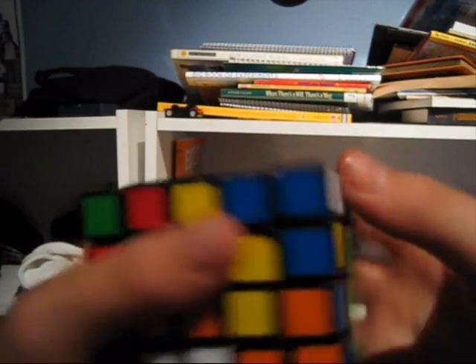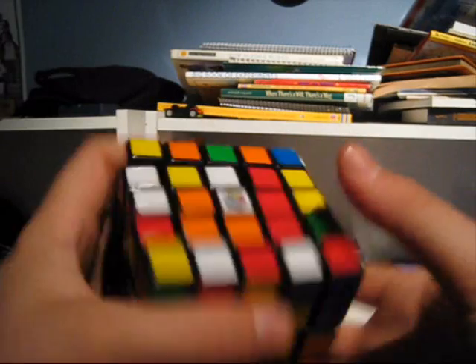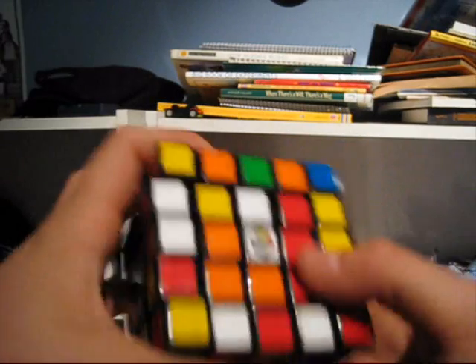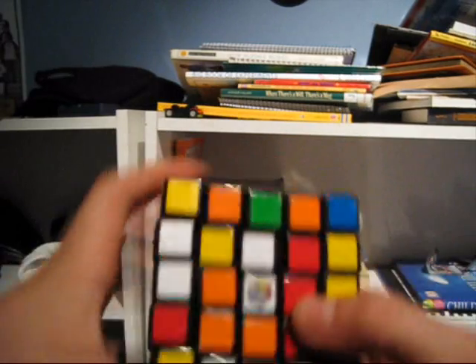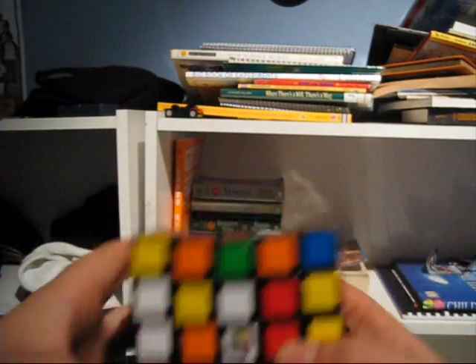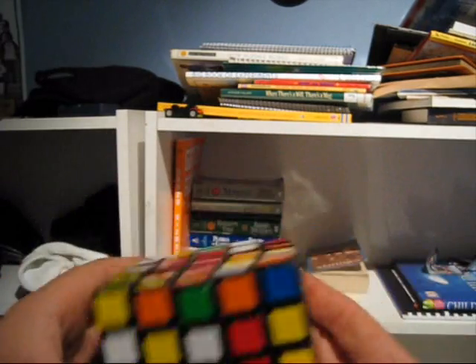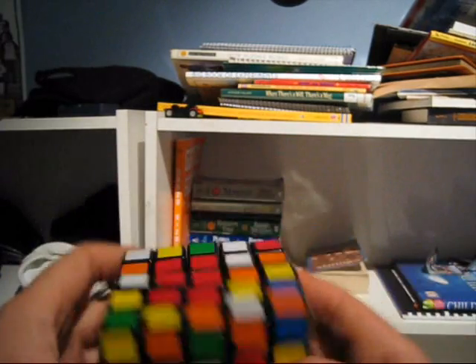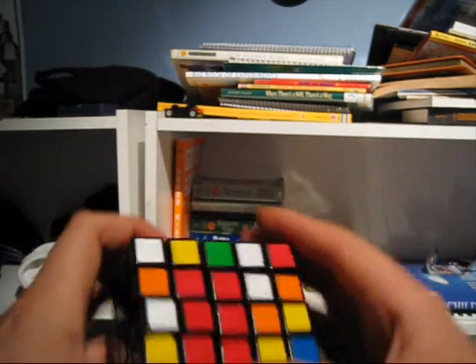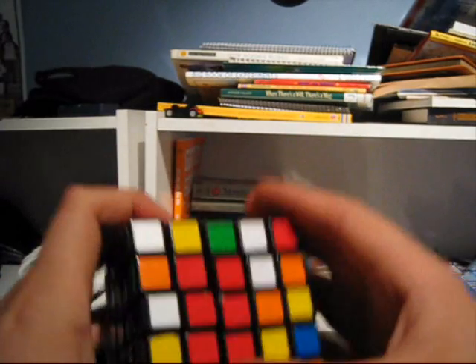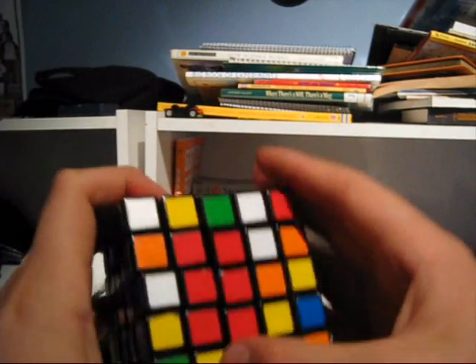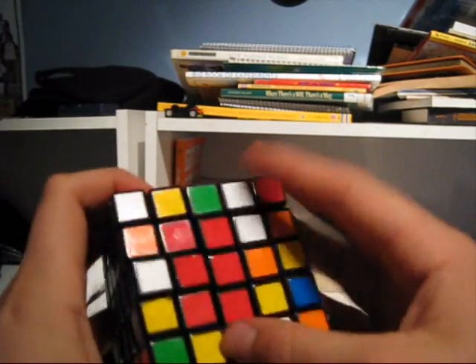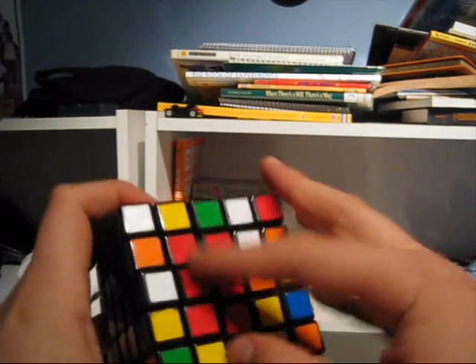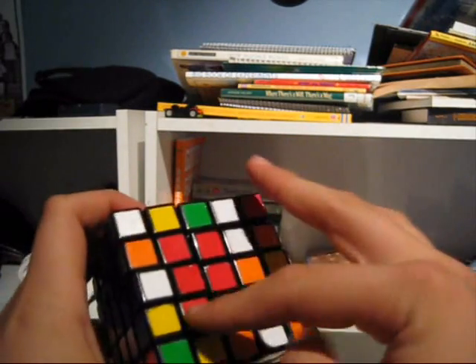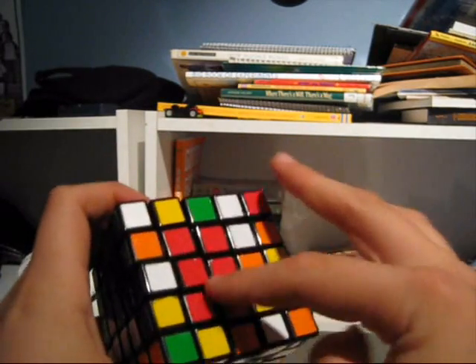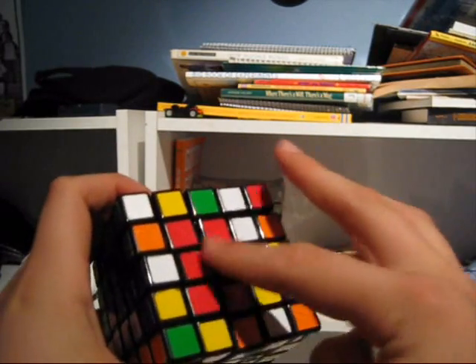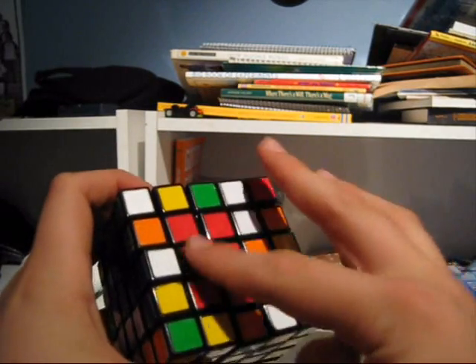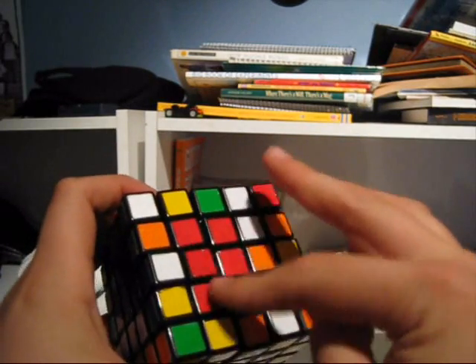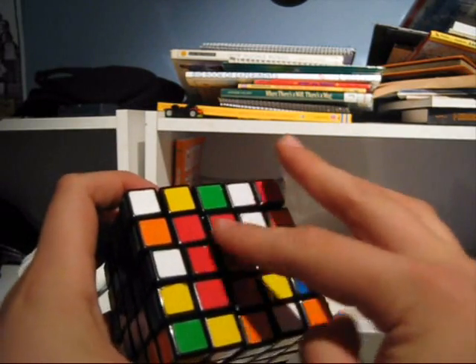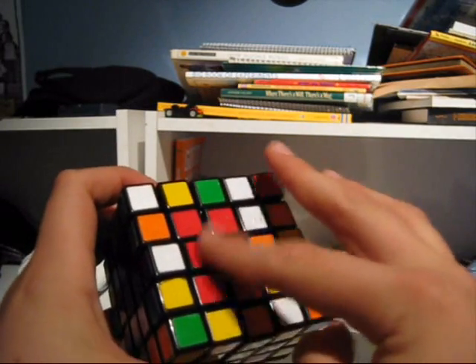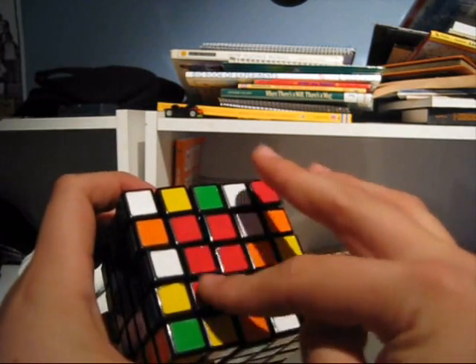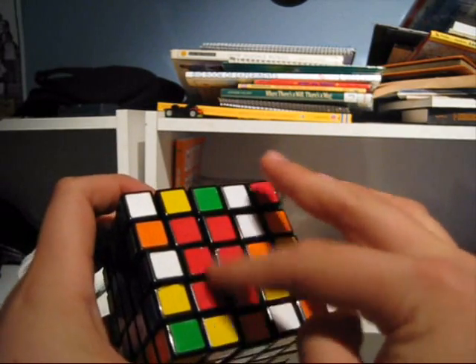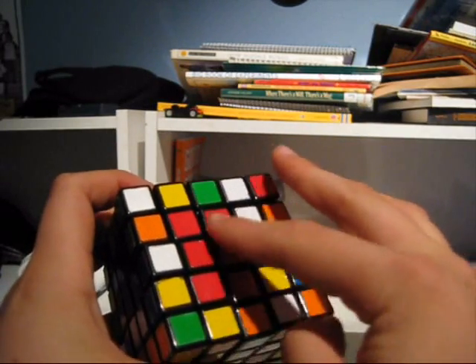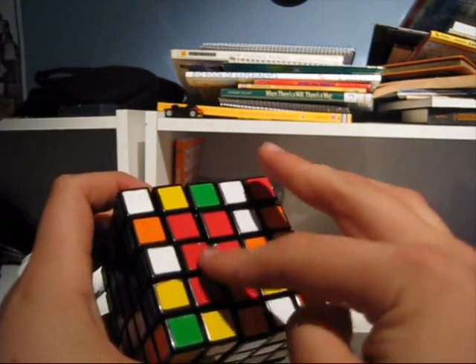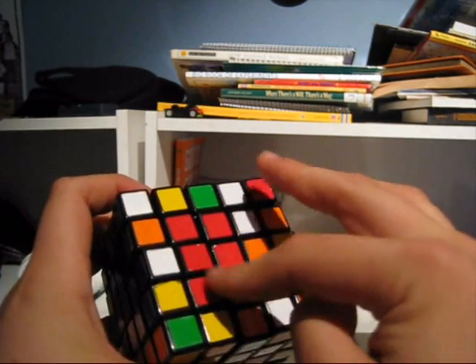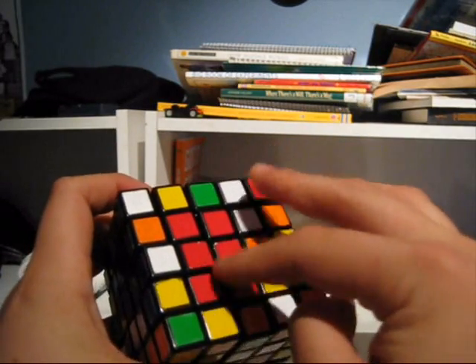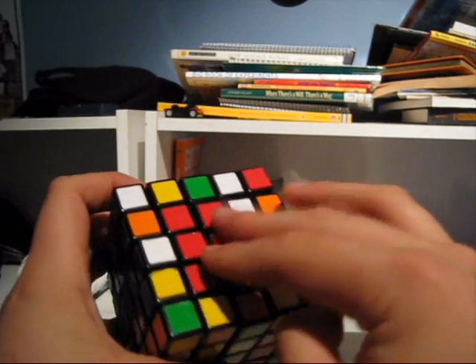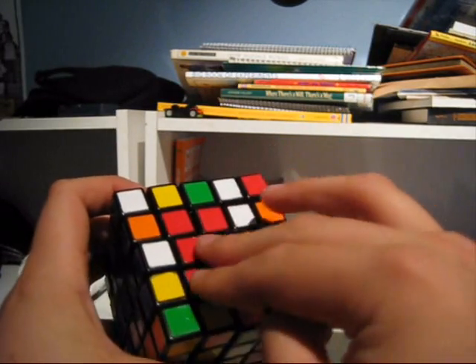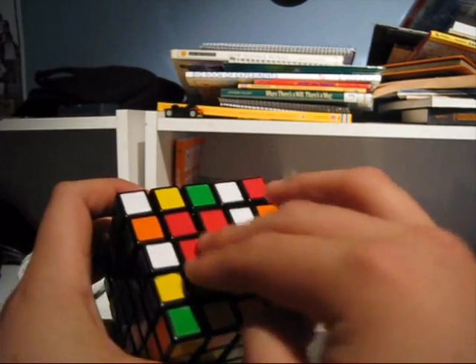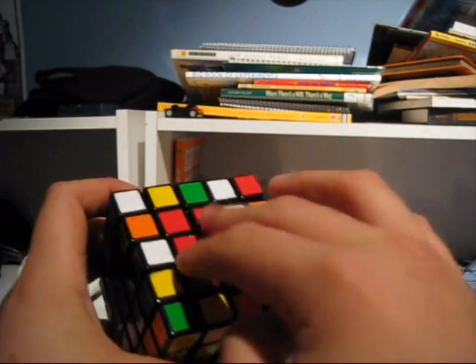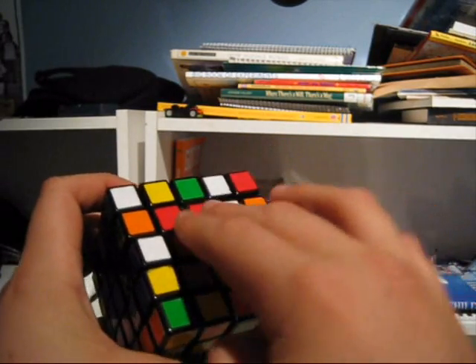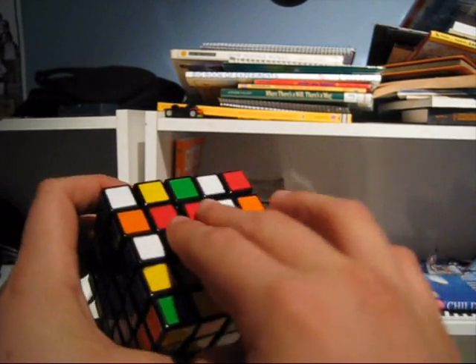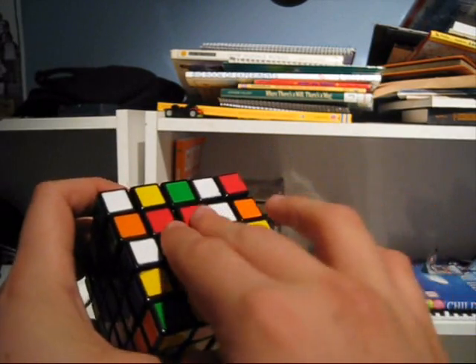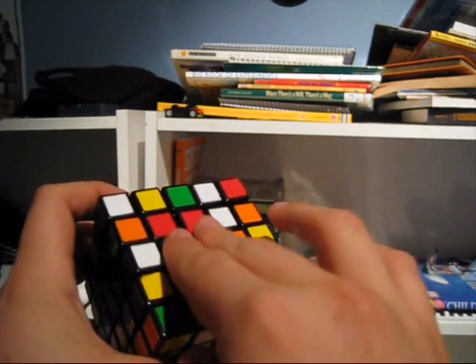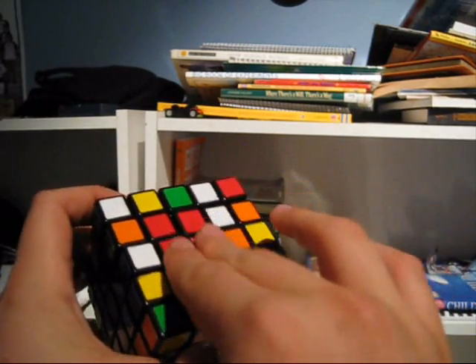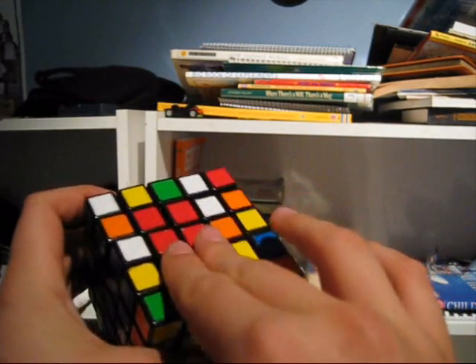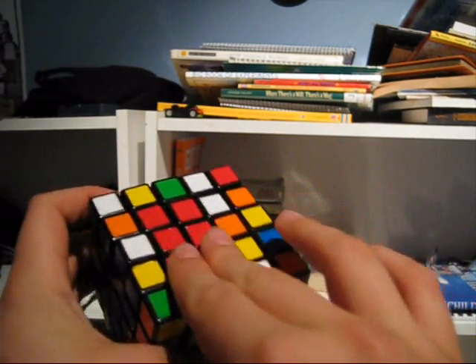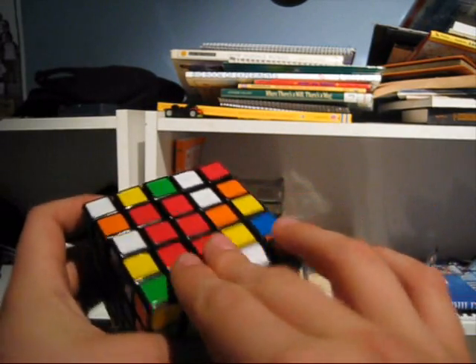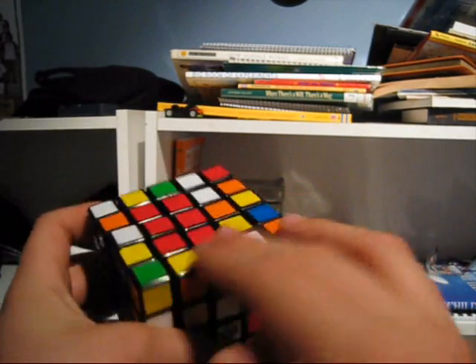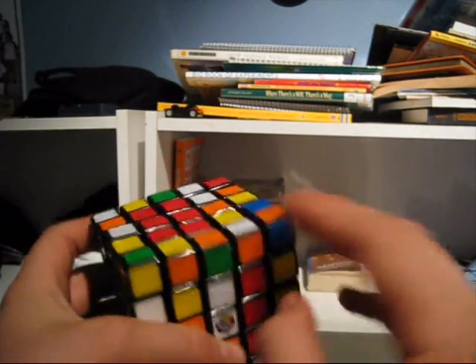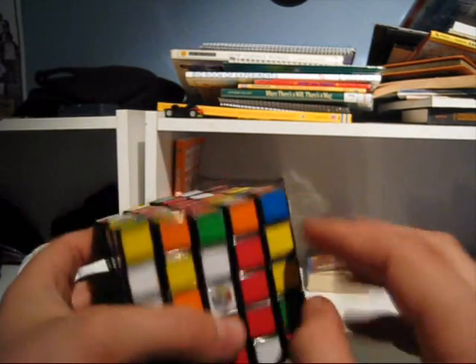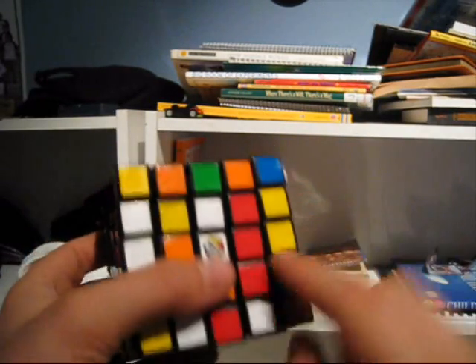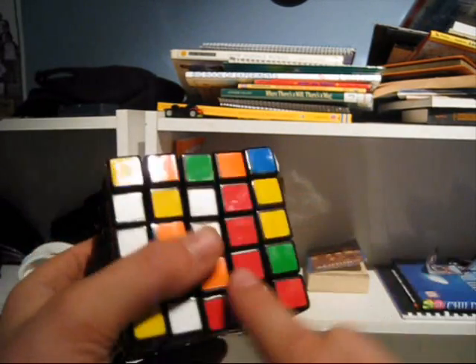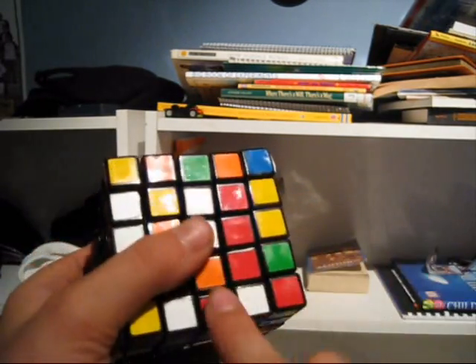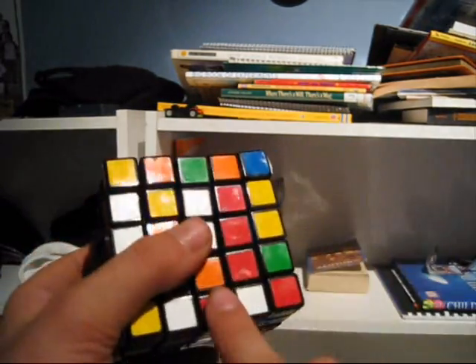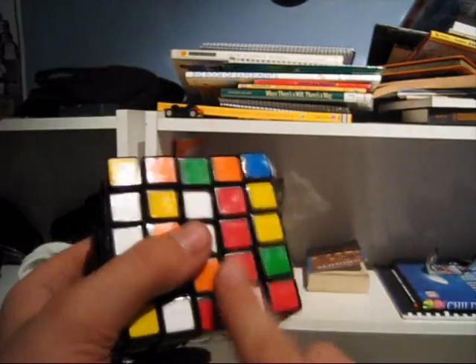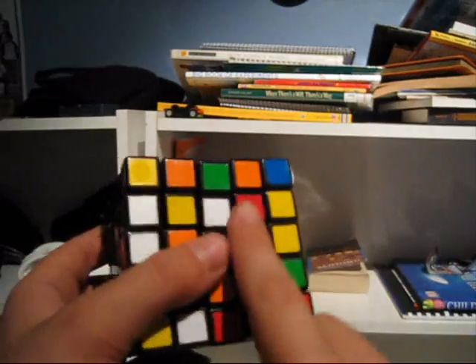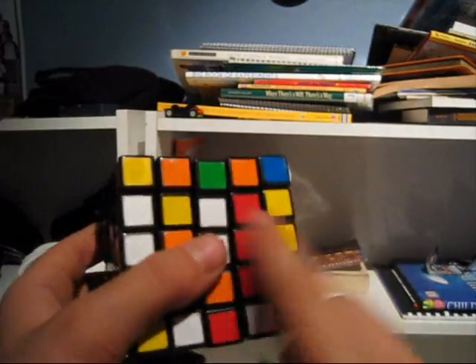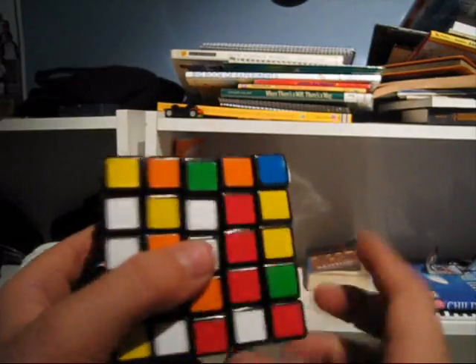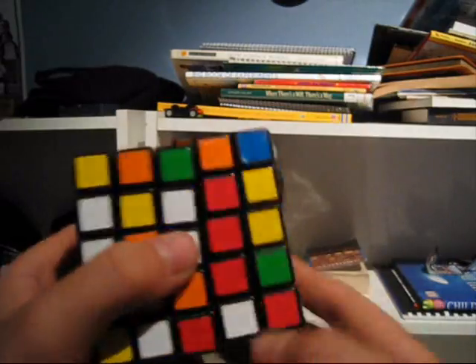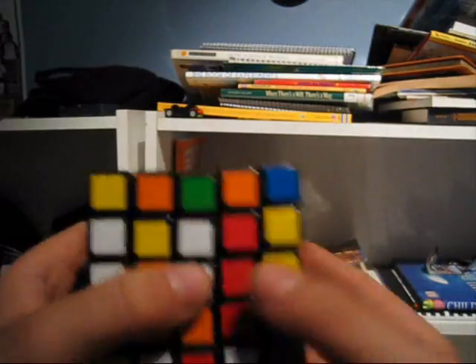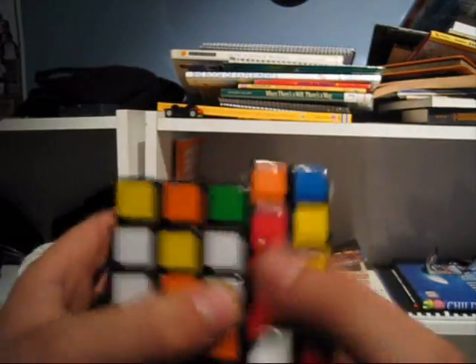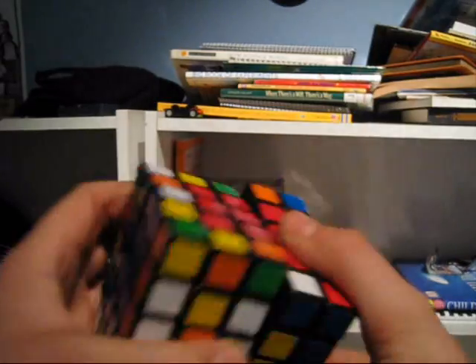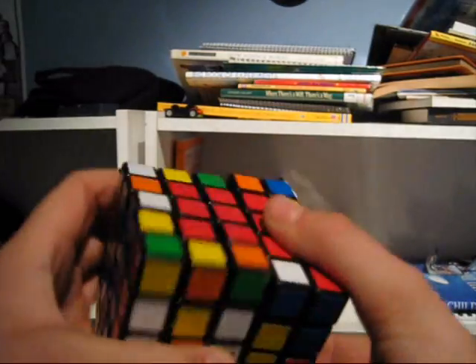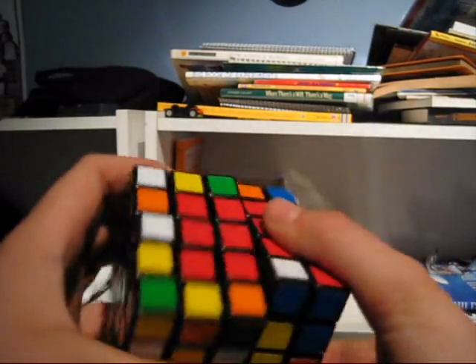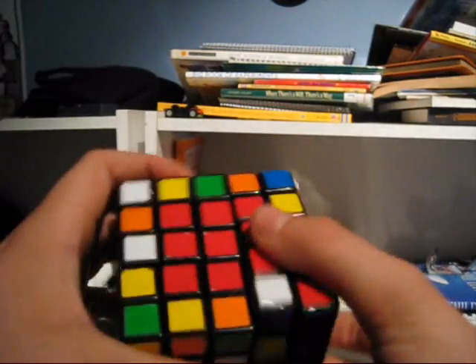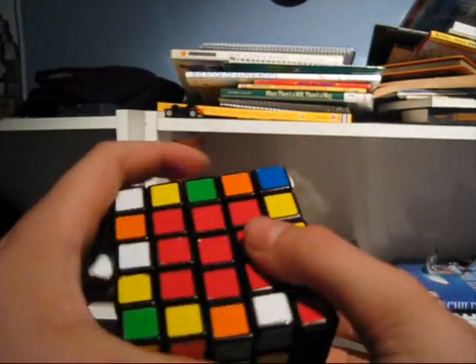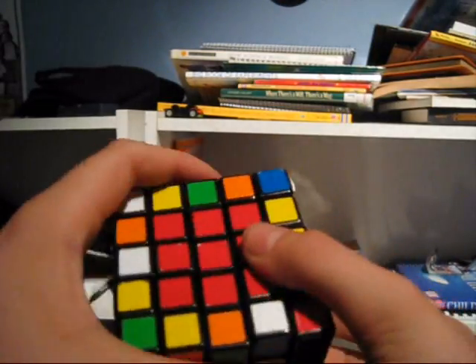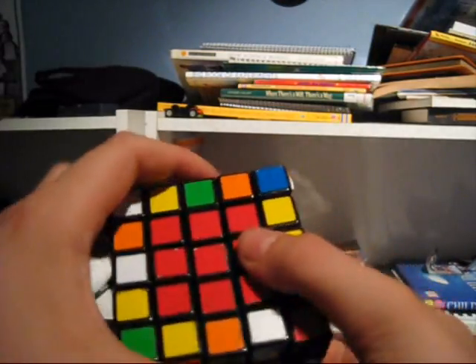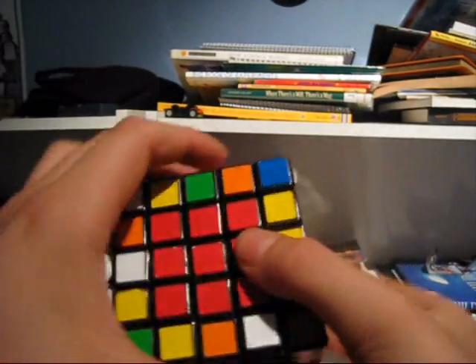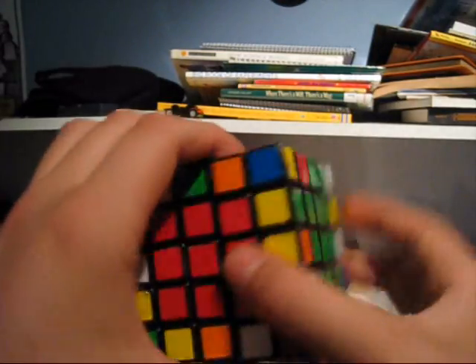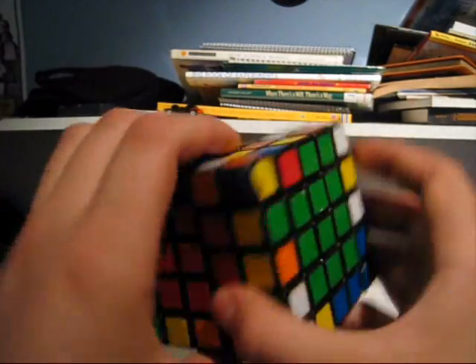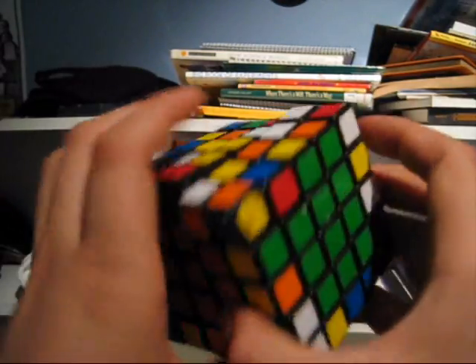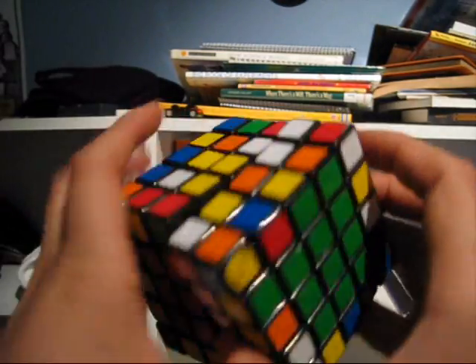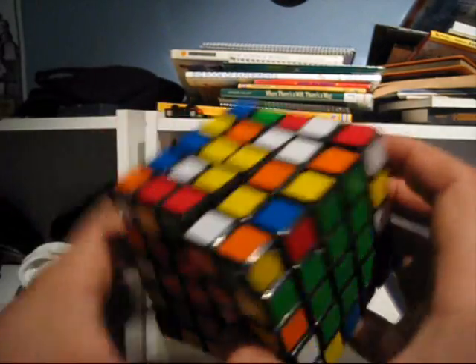Turn it. Then since you have these two rows, simply put it in.